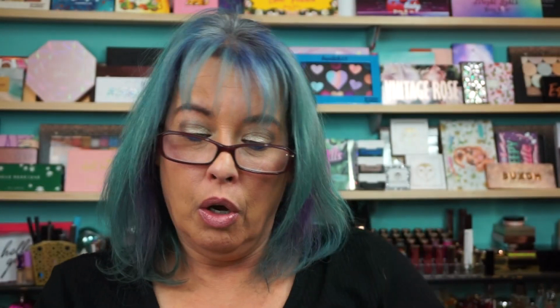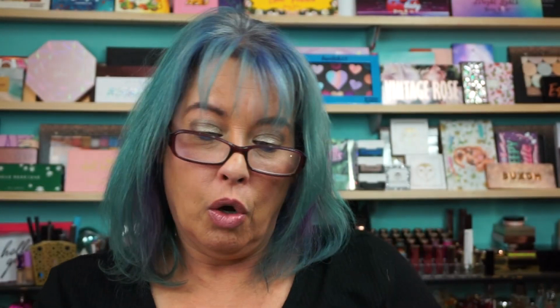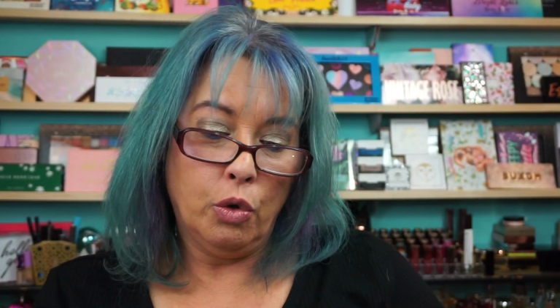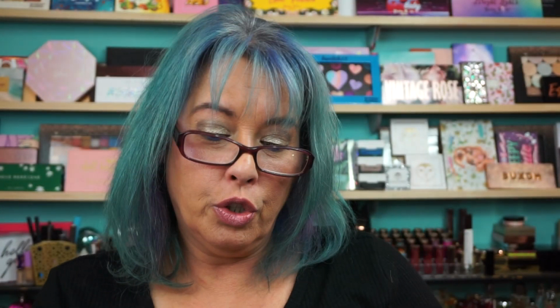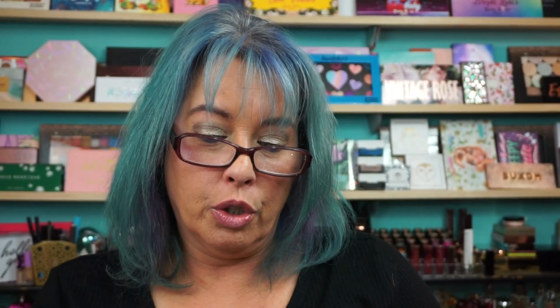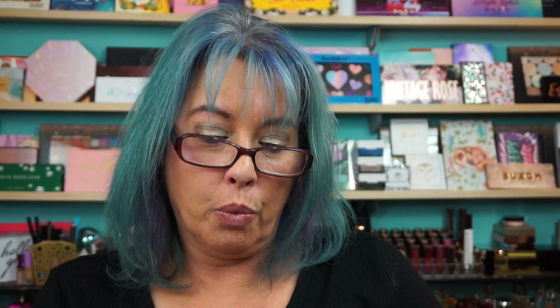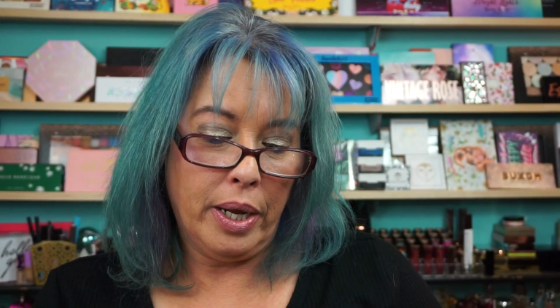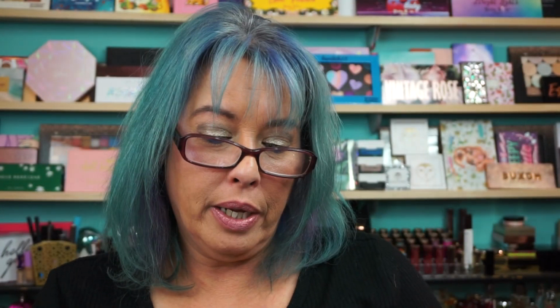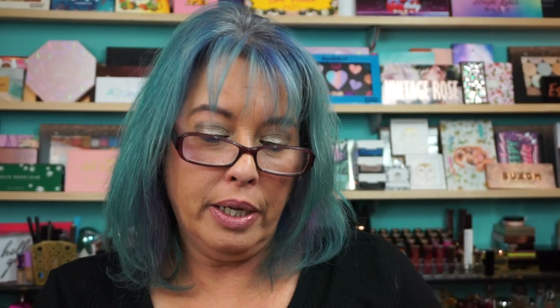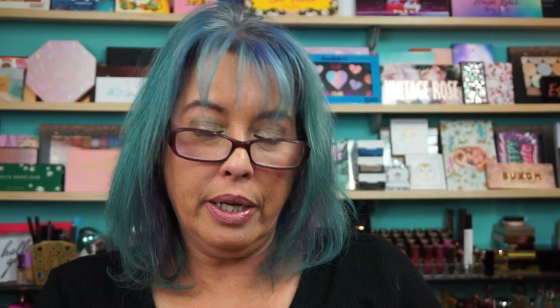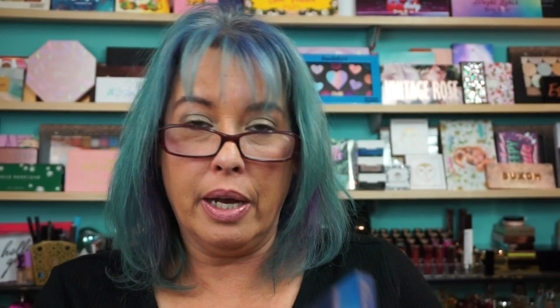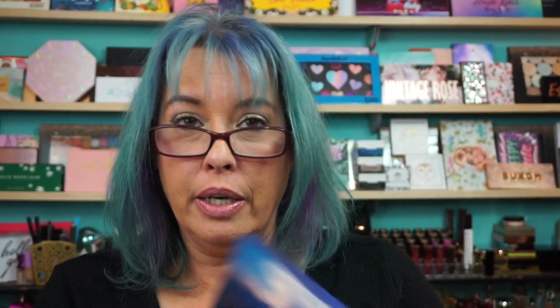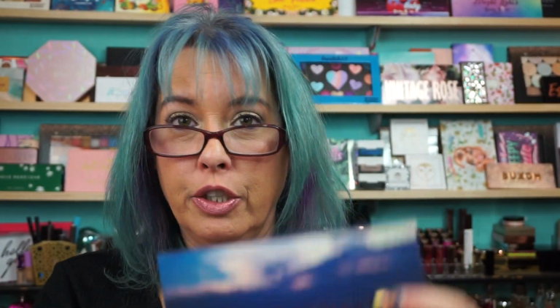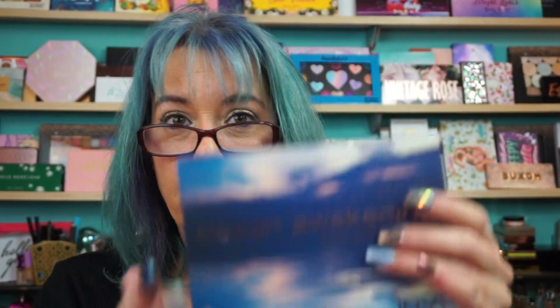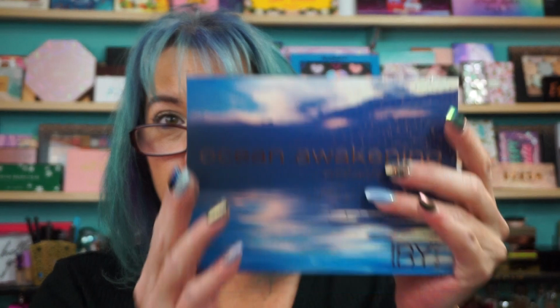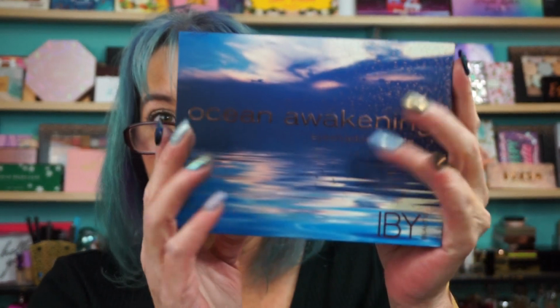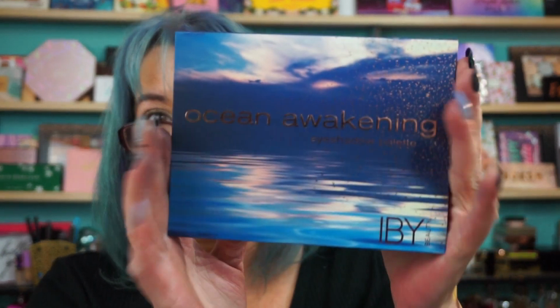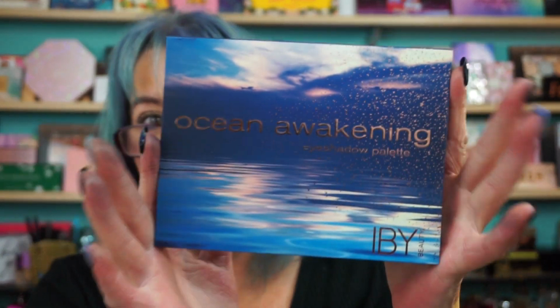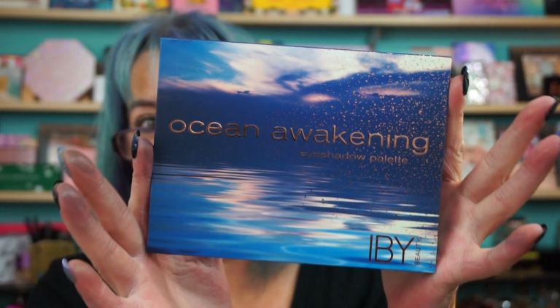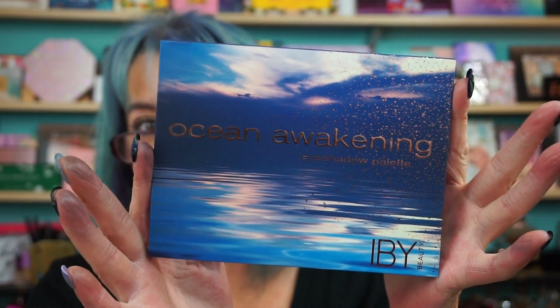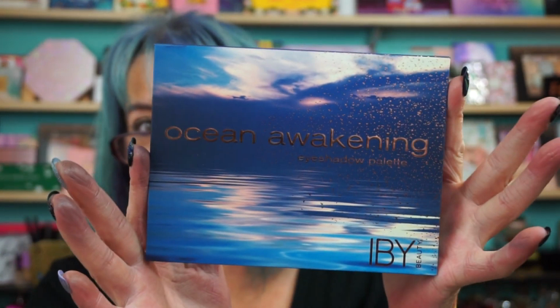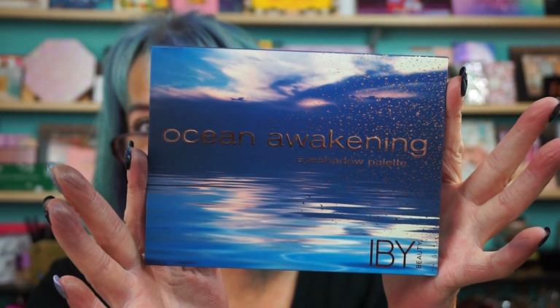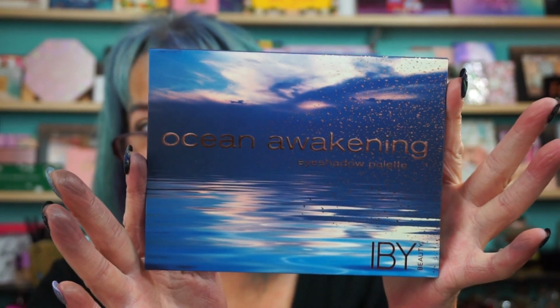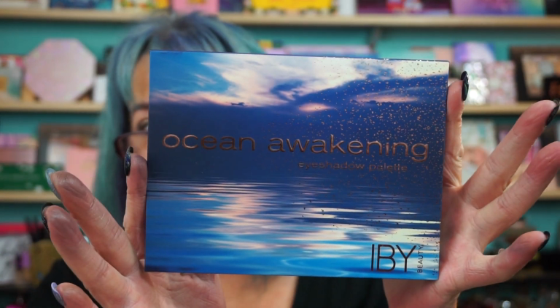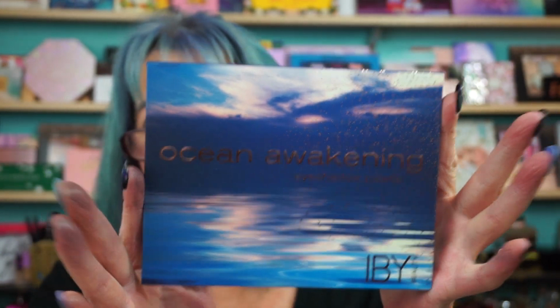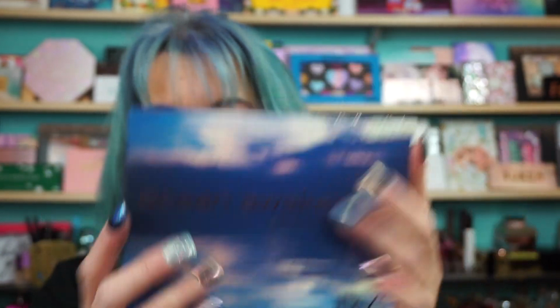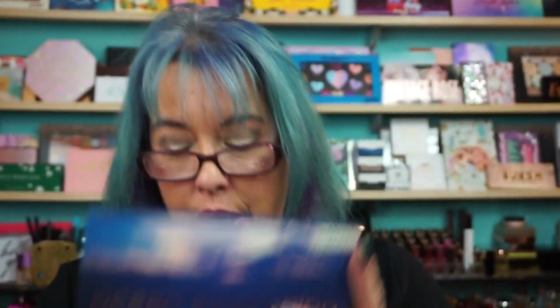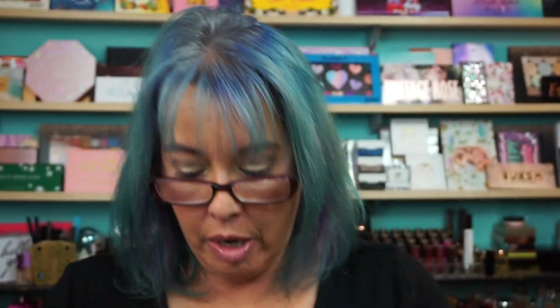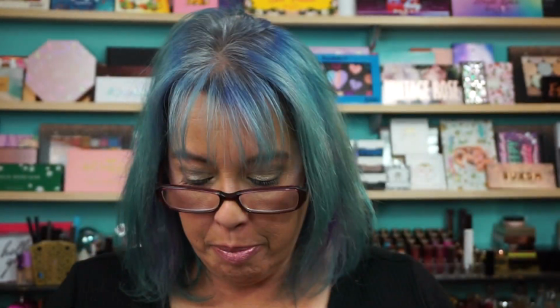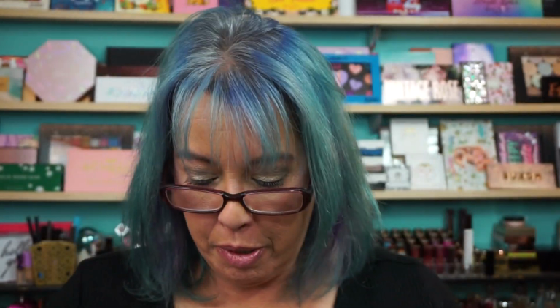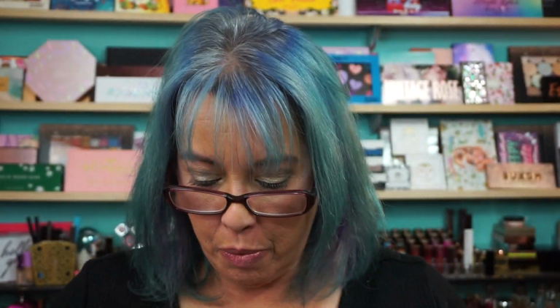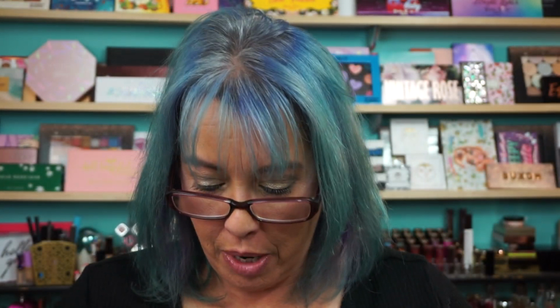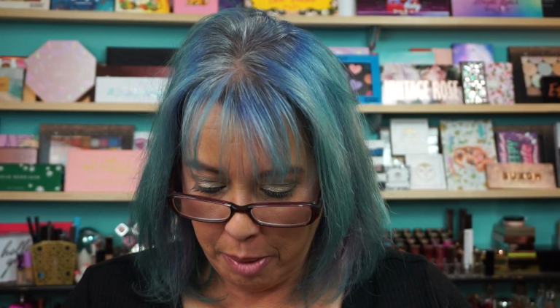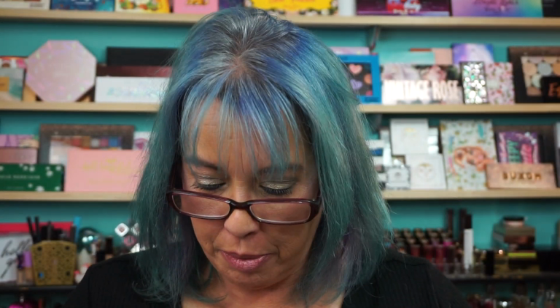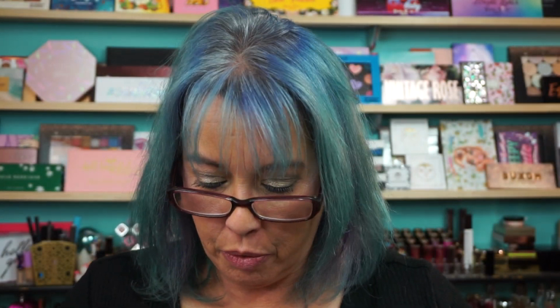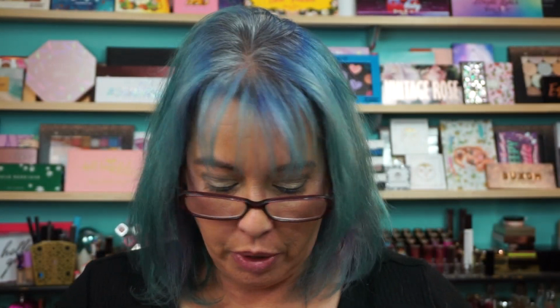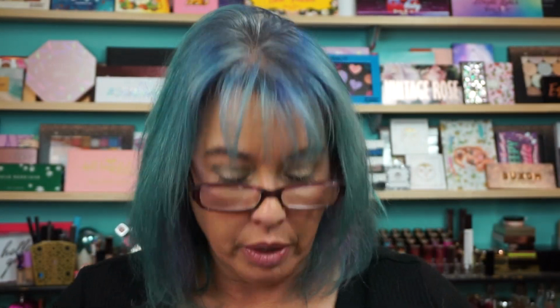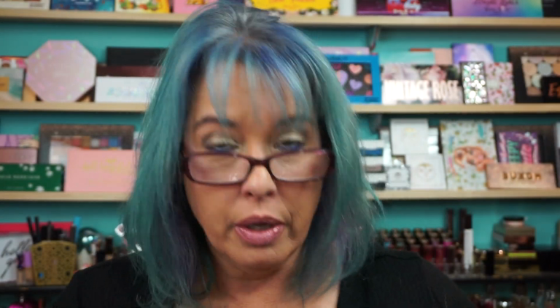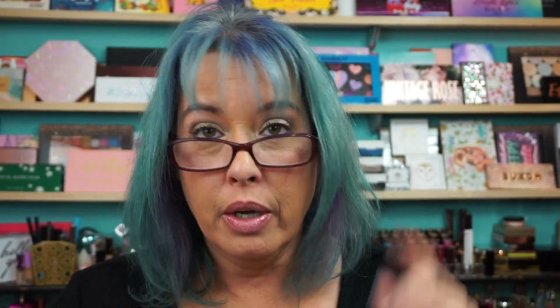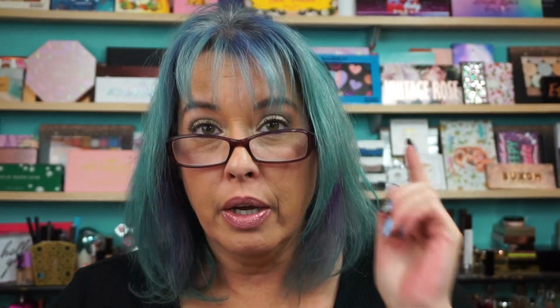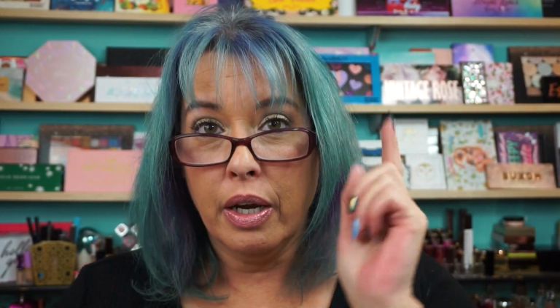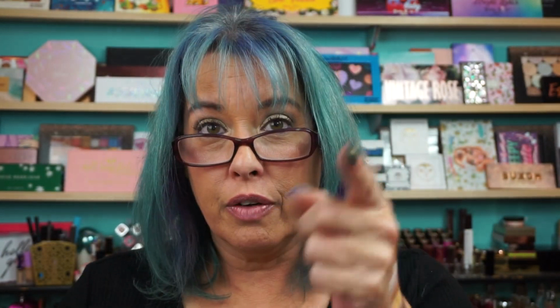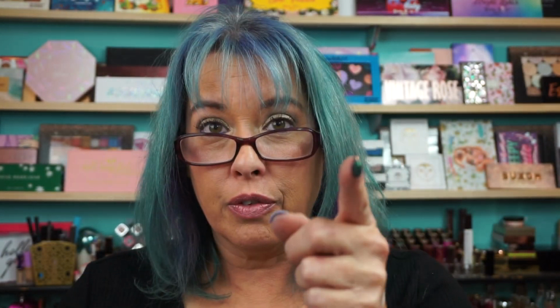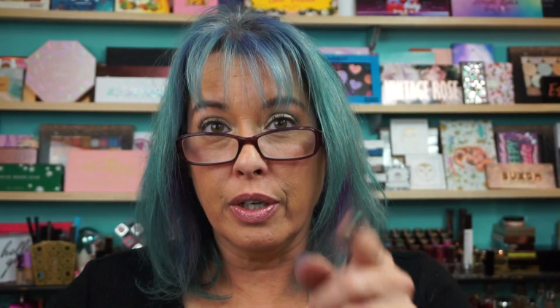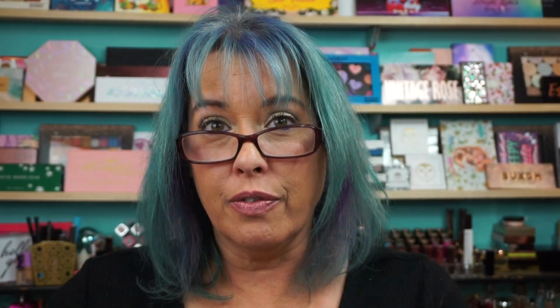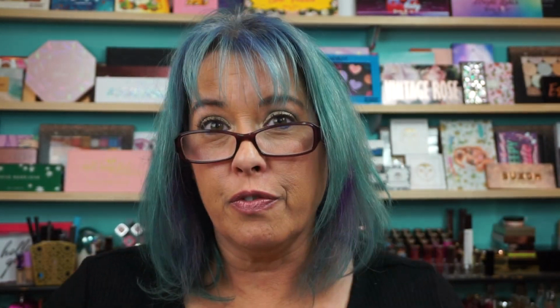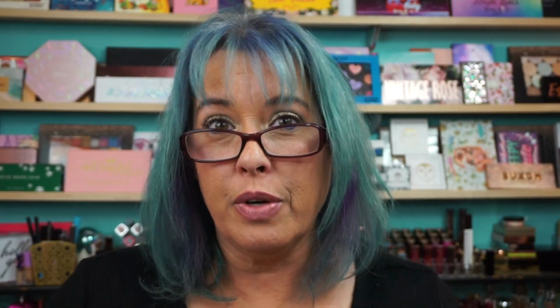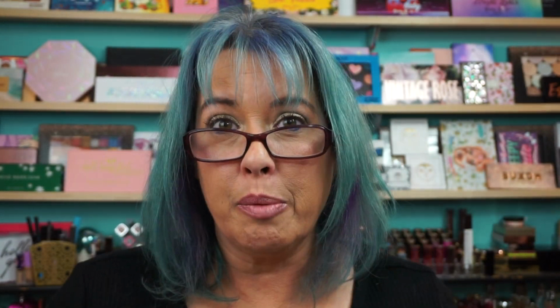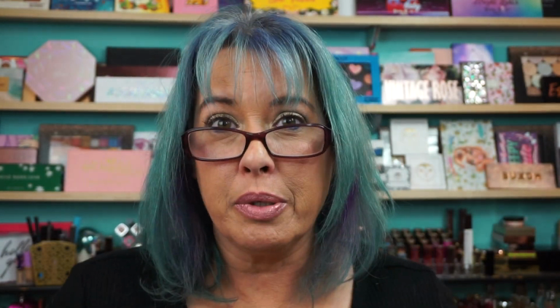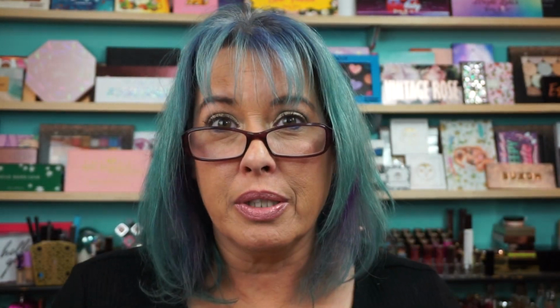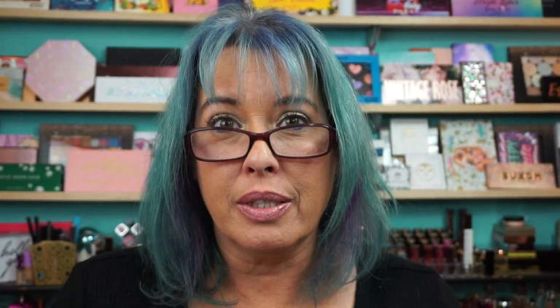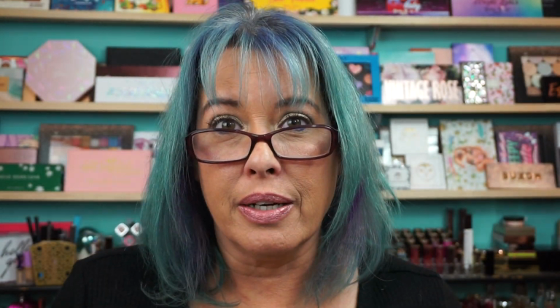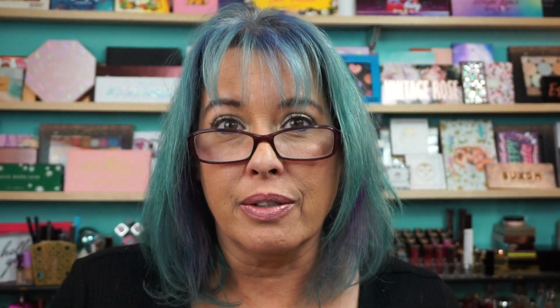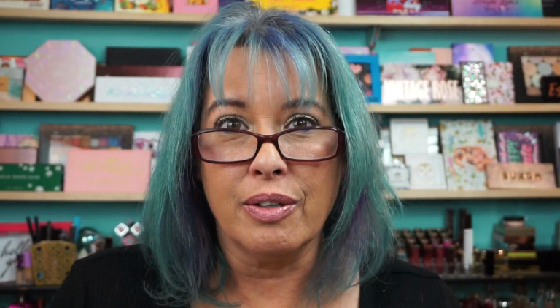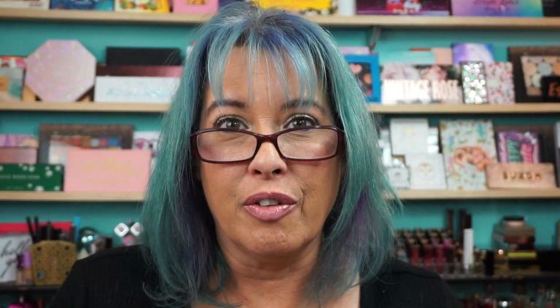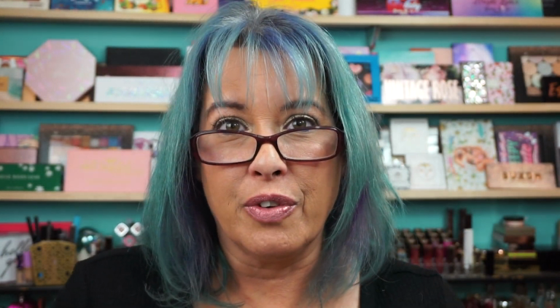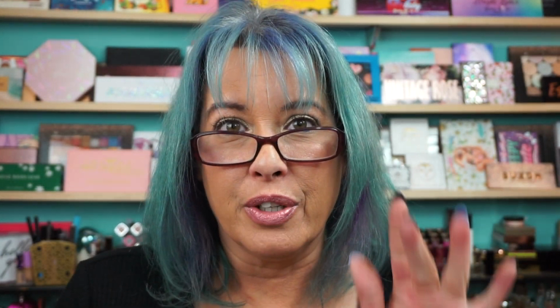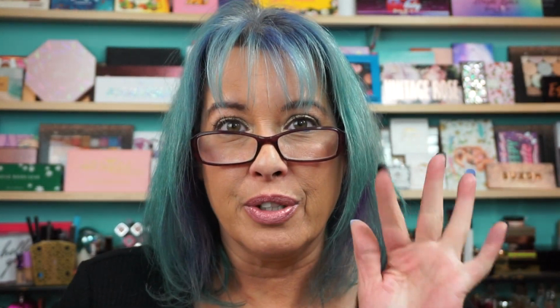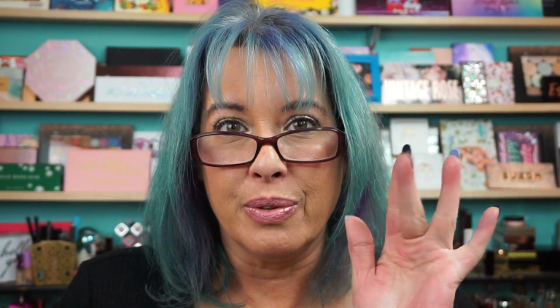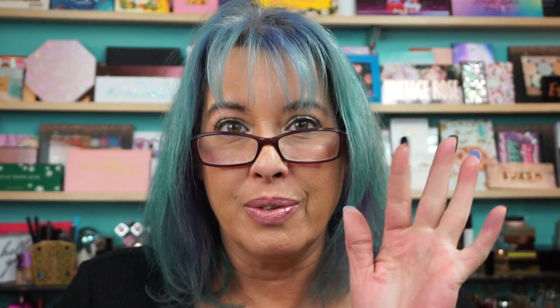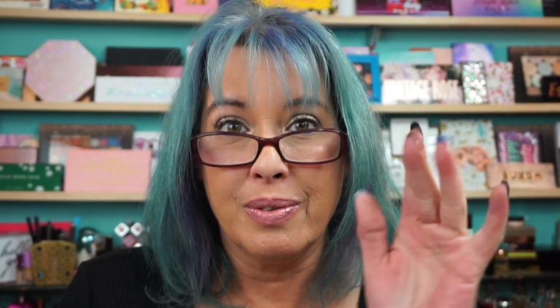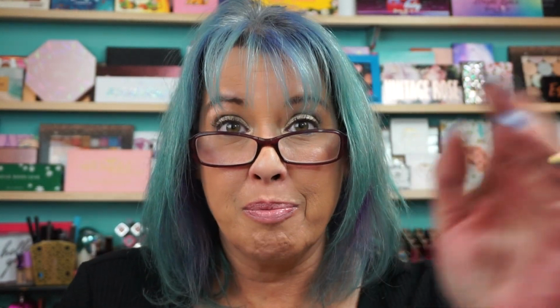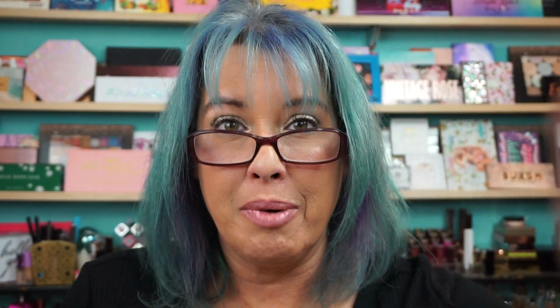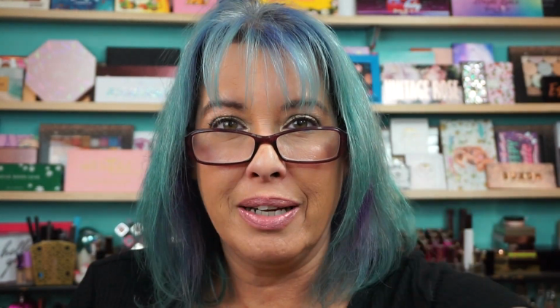There you go. Ocean Awakening eyeshadow palette, IBY Beauty. Everyone have a fabulous day. I'll see y'all very soon. Bye.